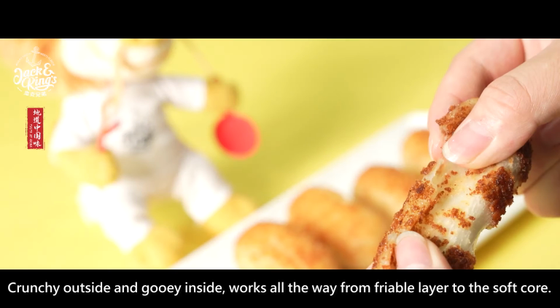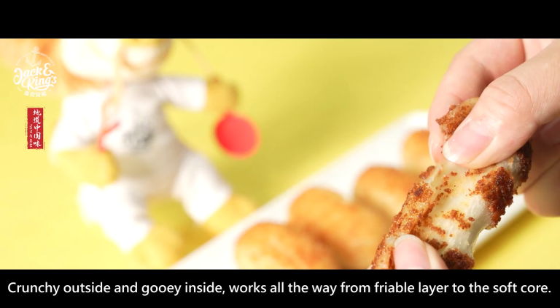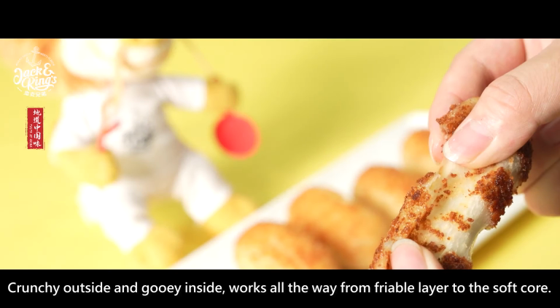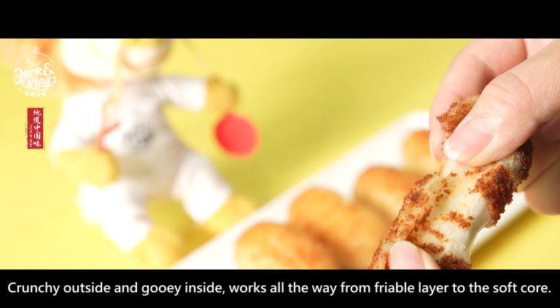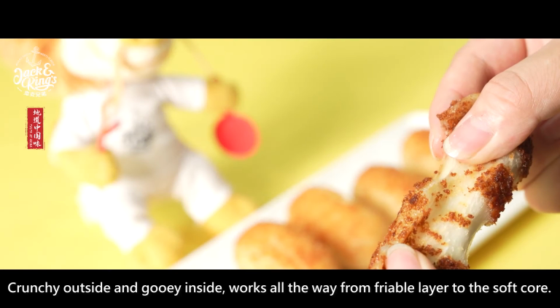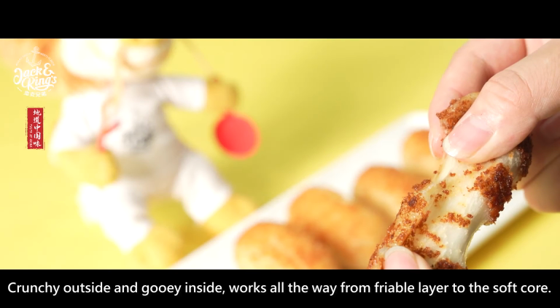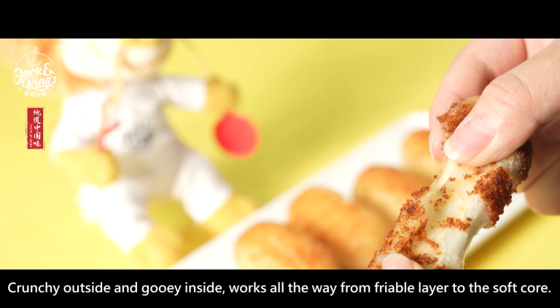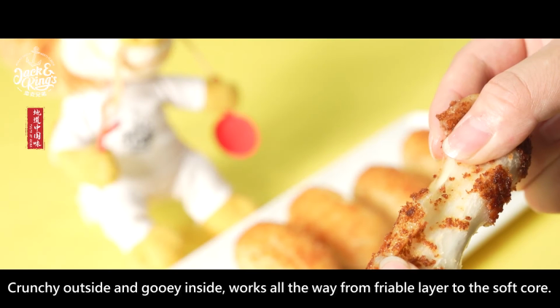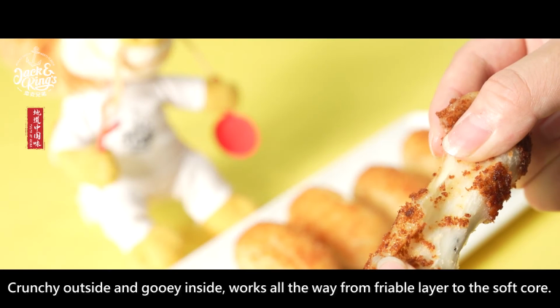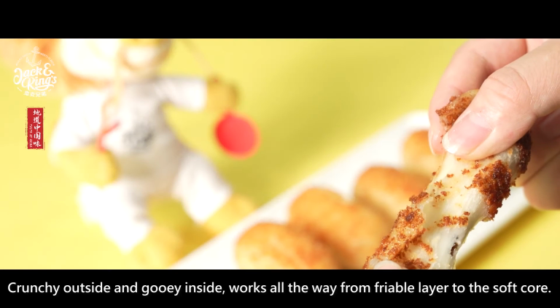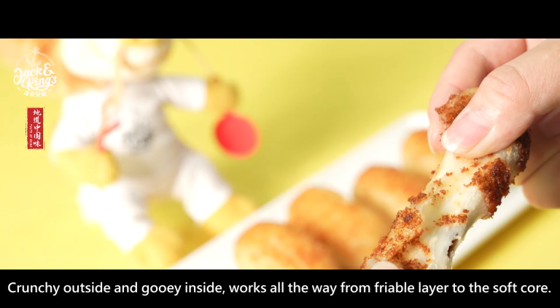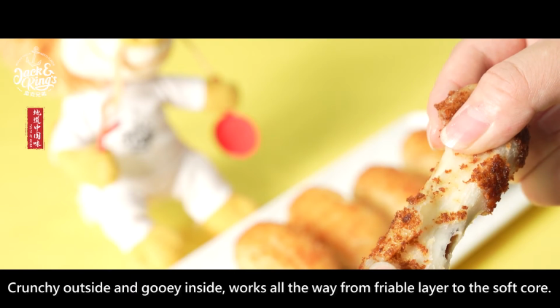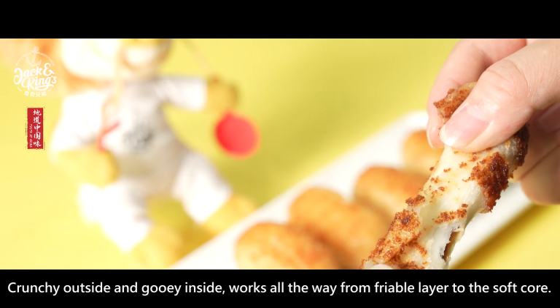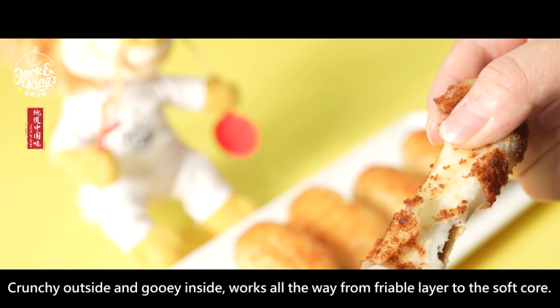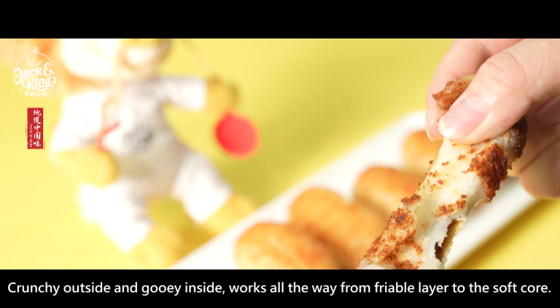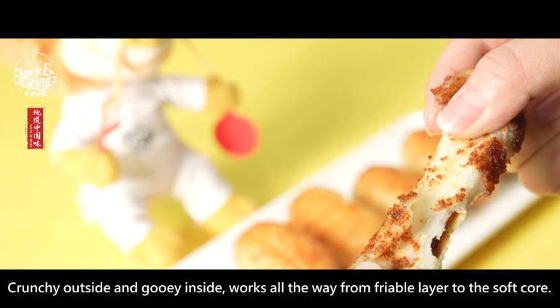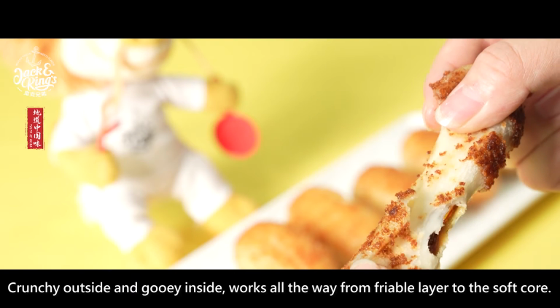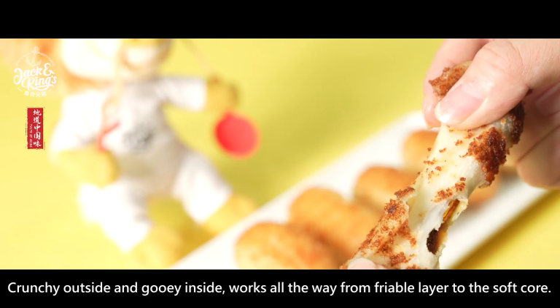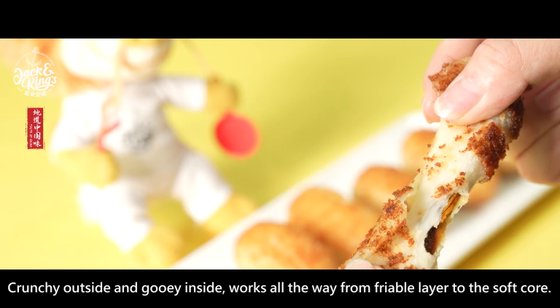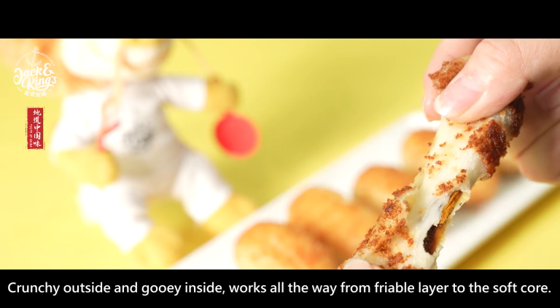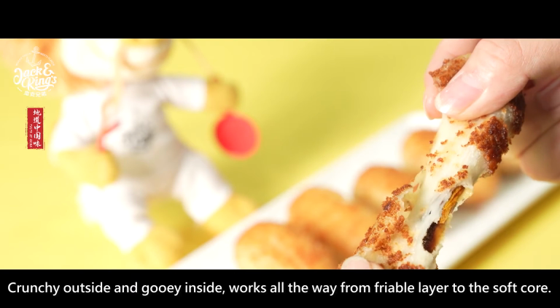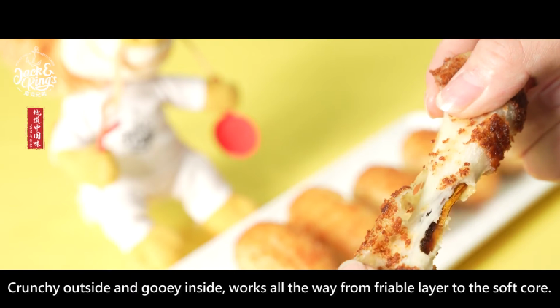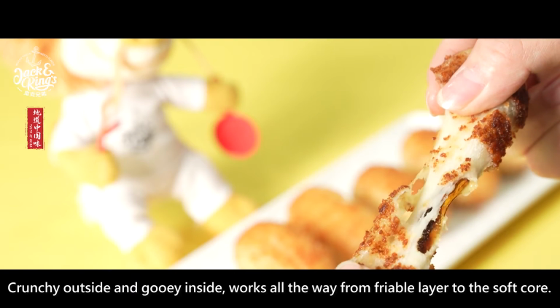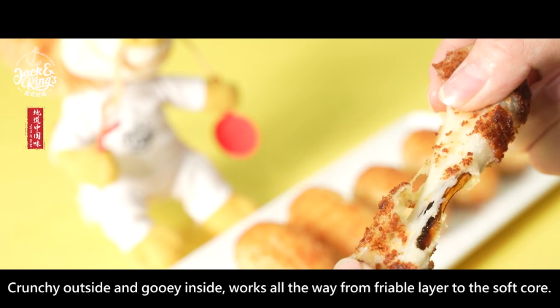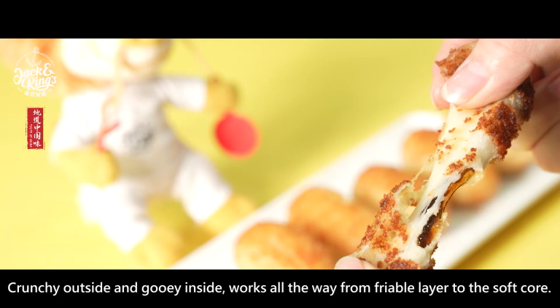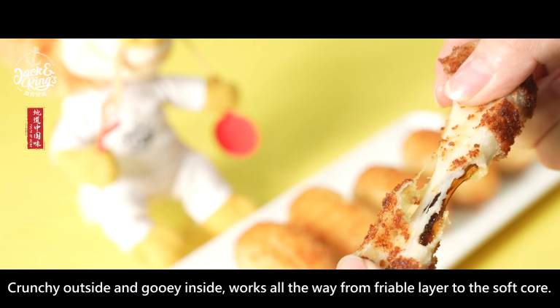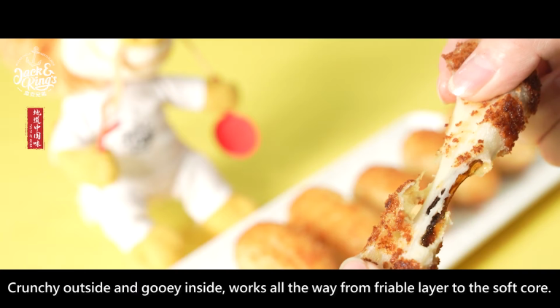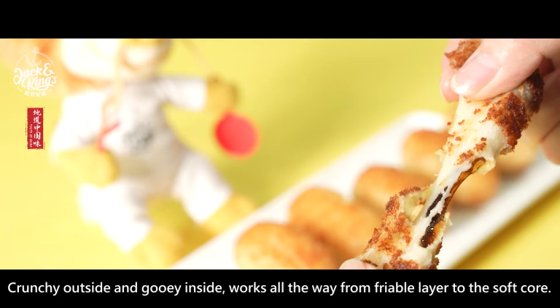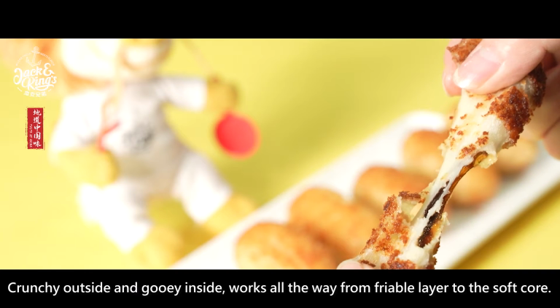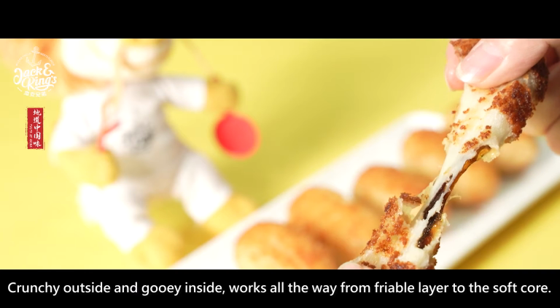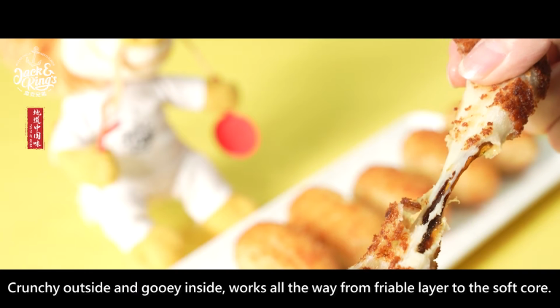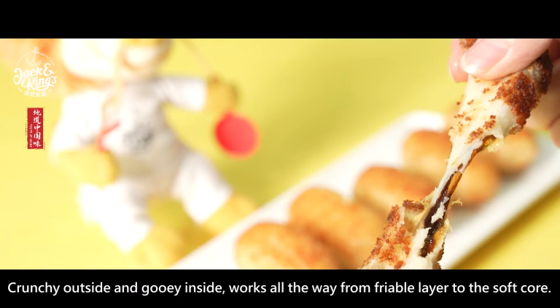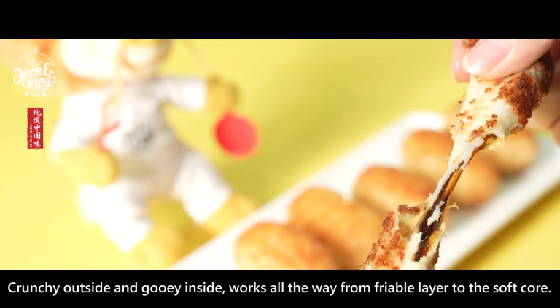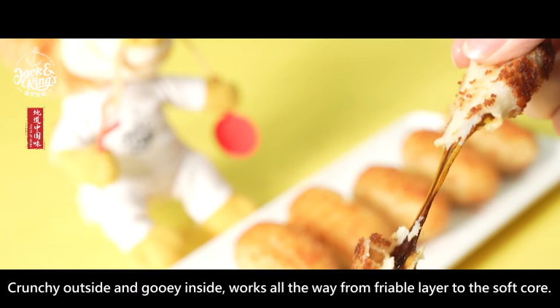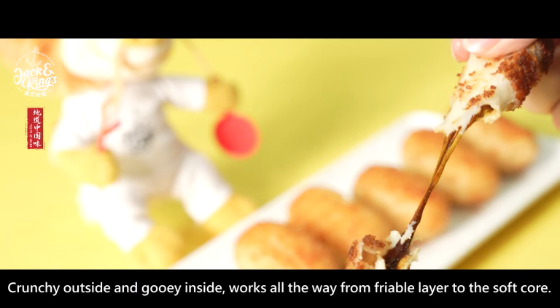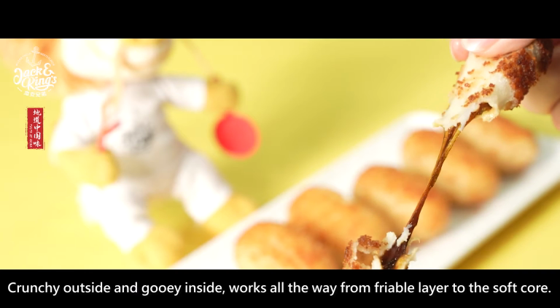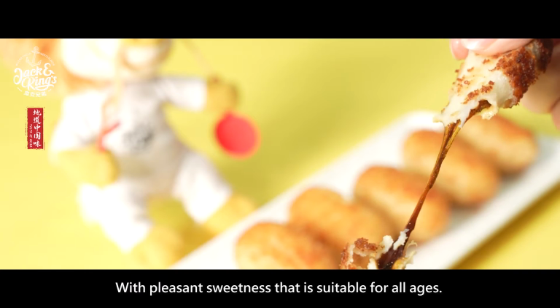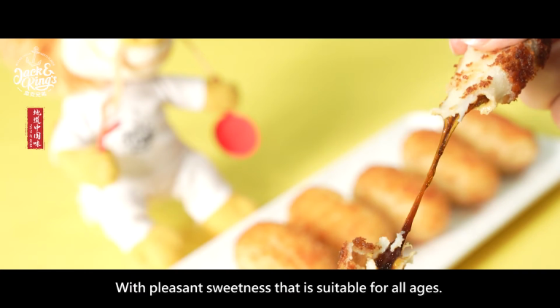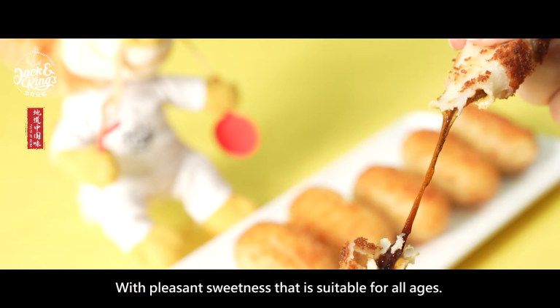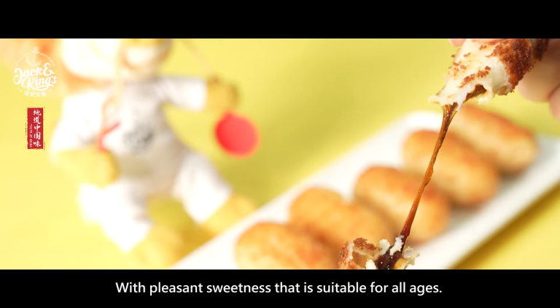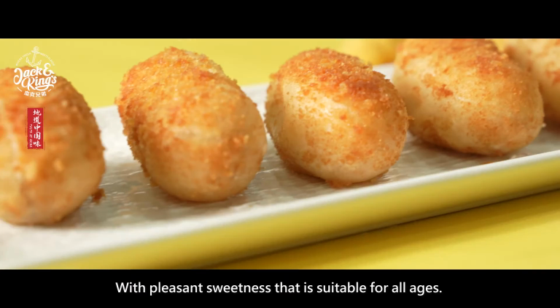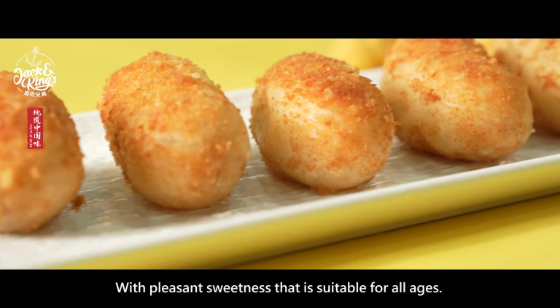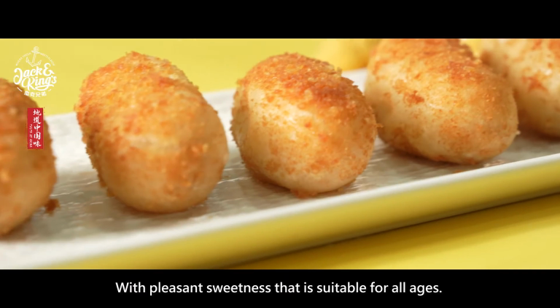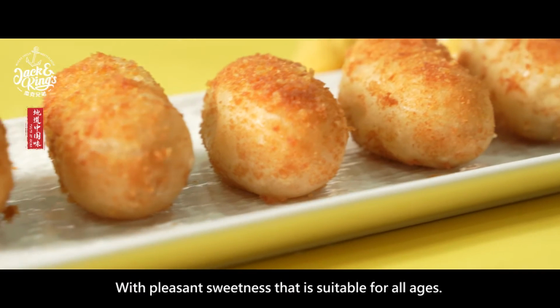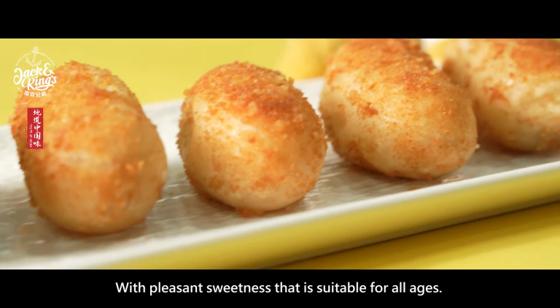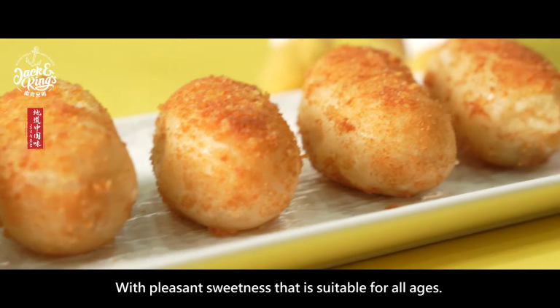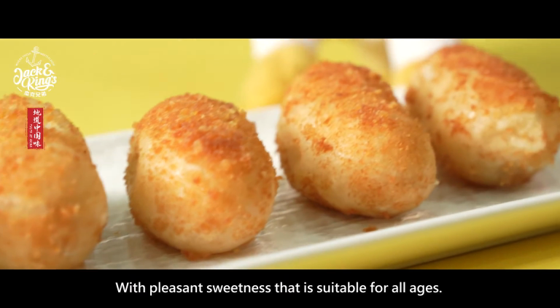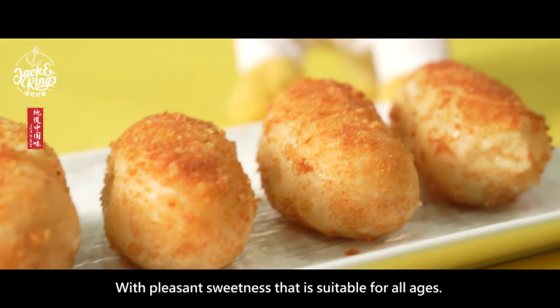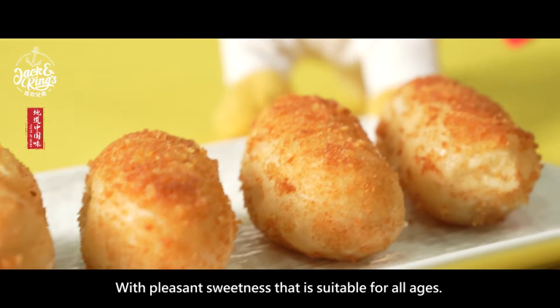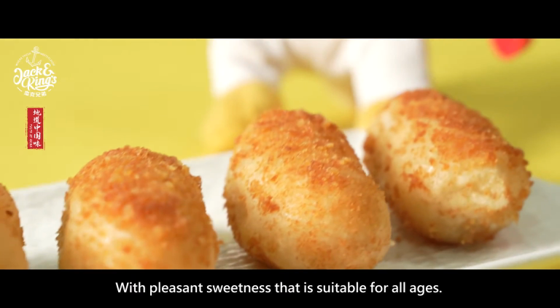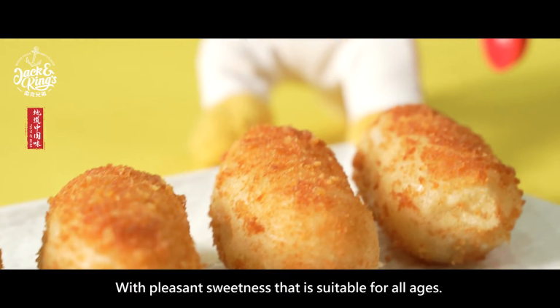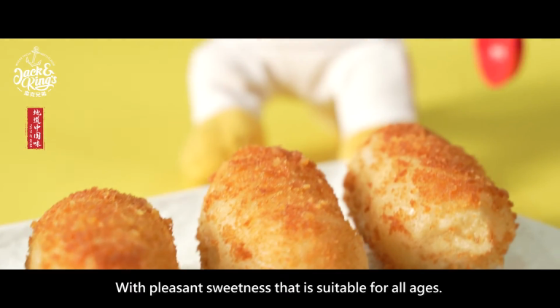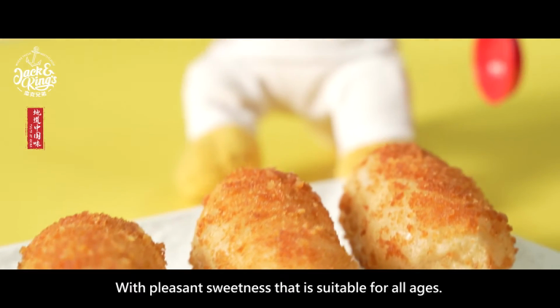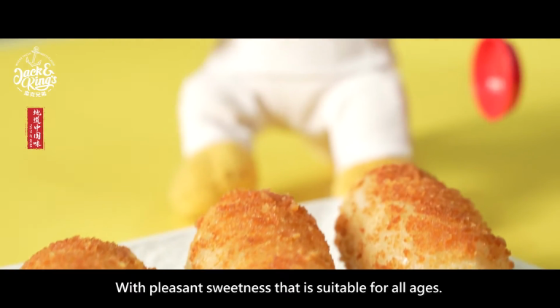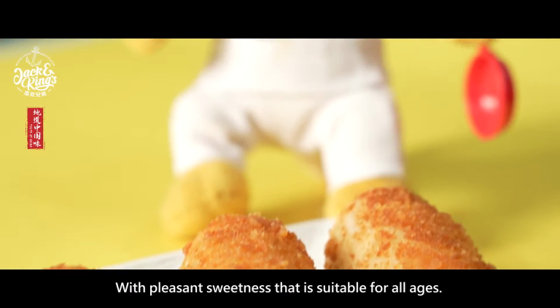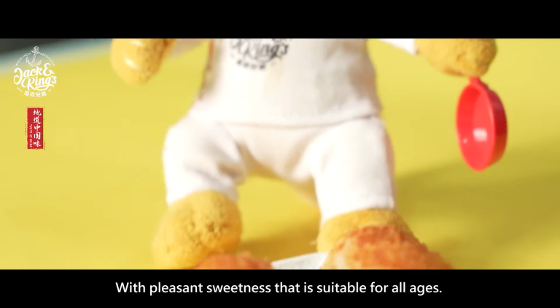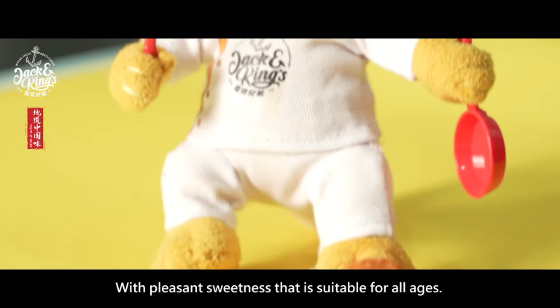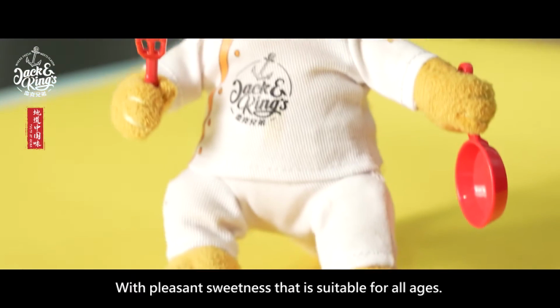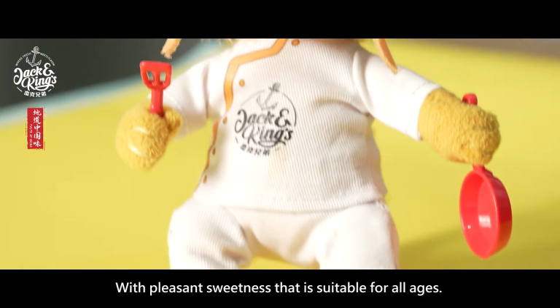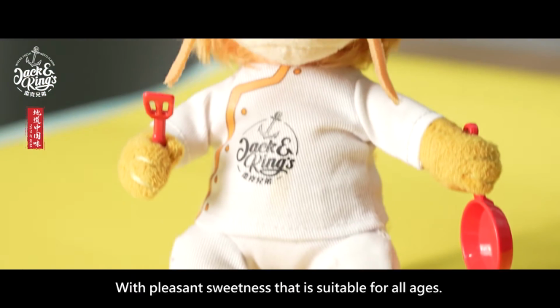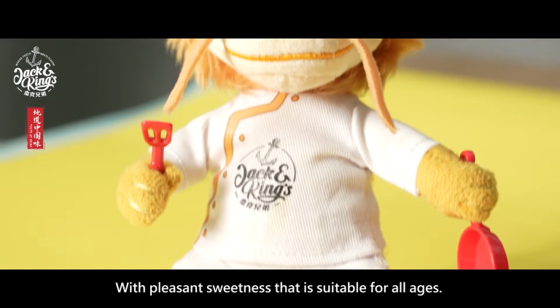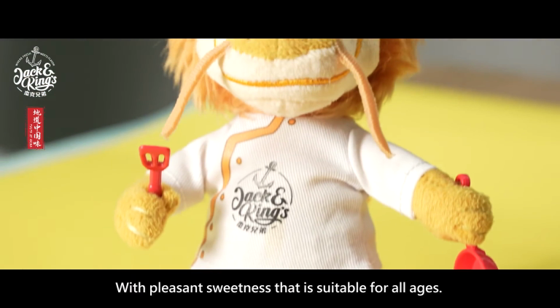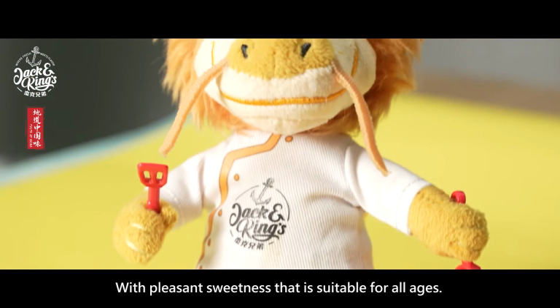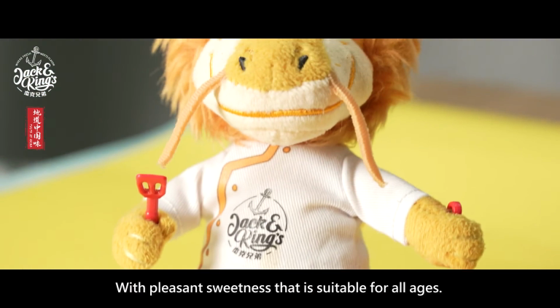It works all the way from the friable layer to the soft core, with a pleasant sweetness that is suitable for all ages.